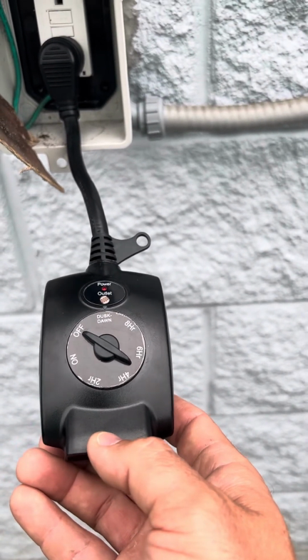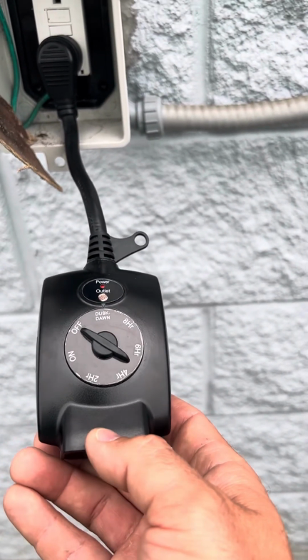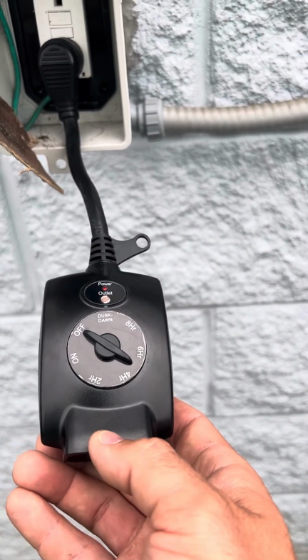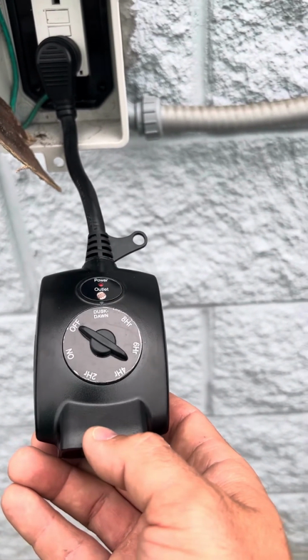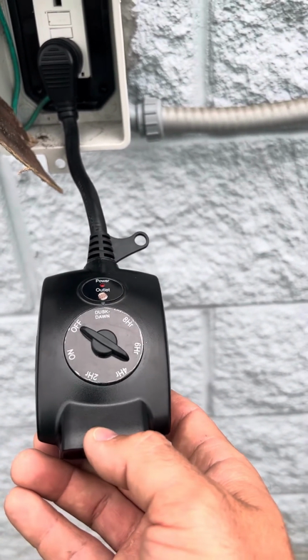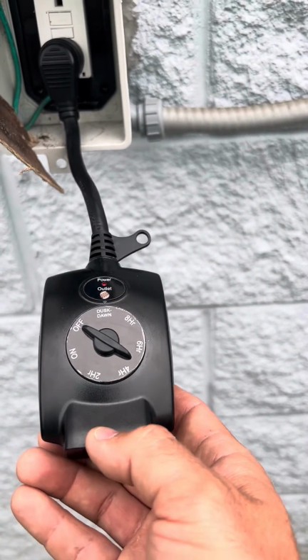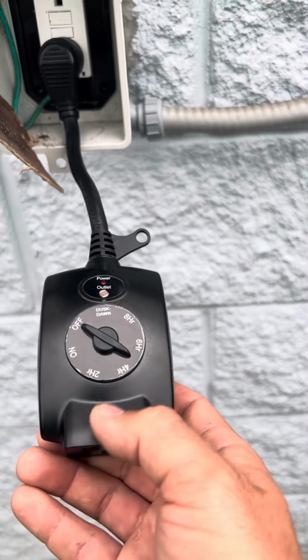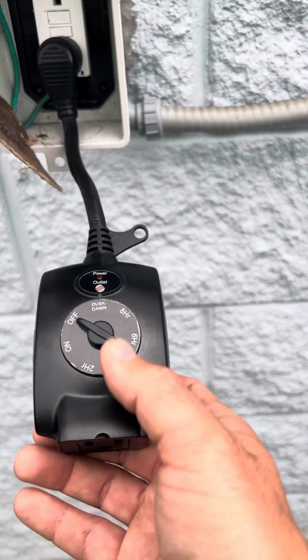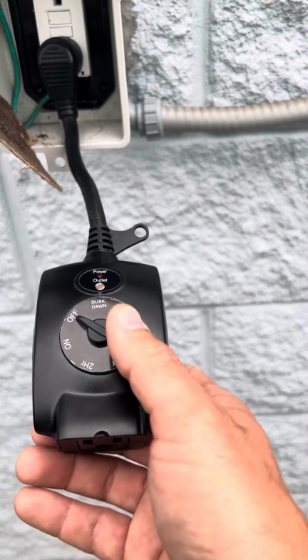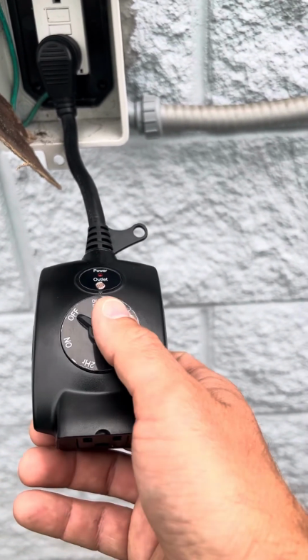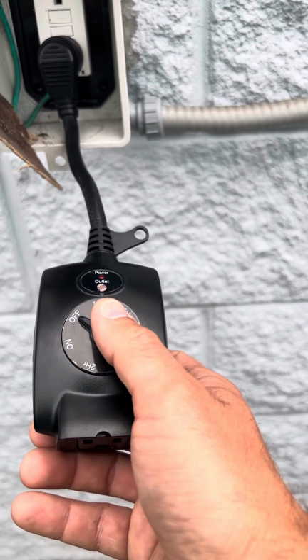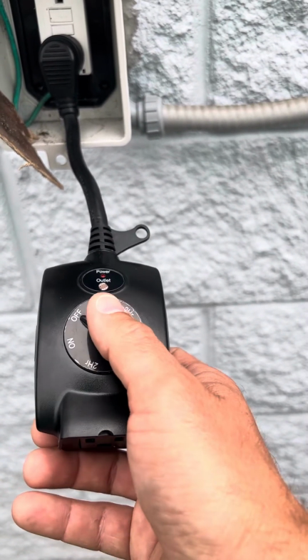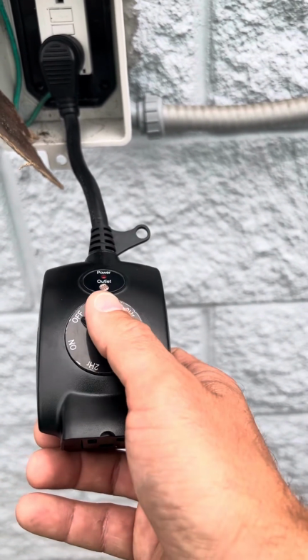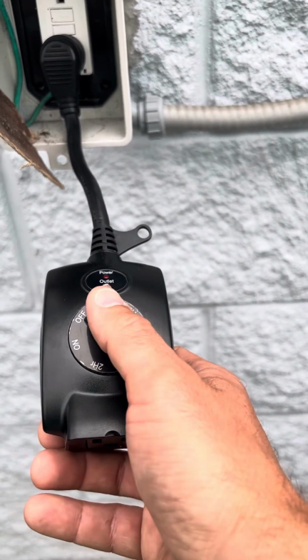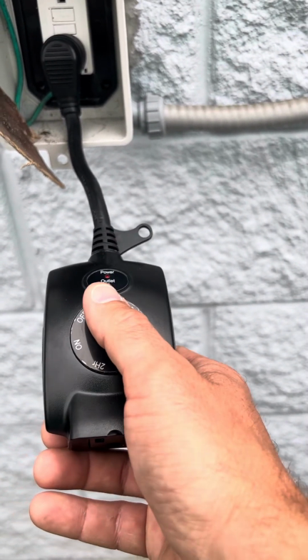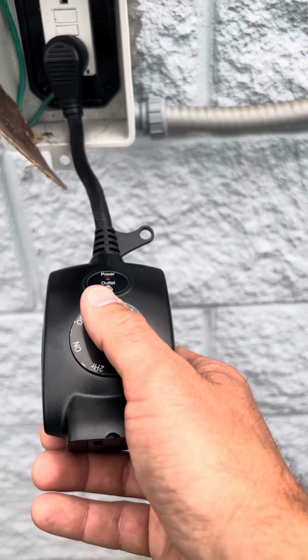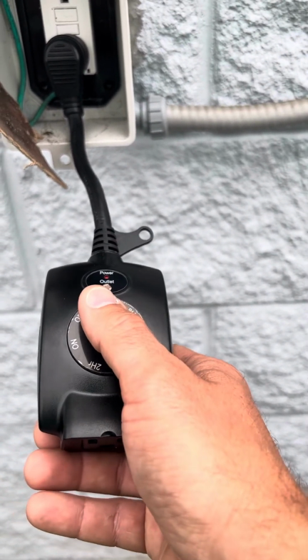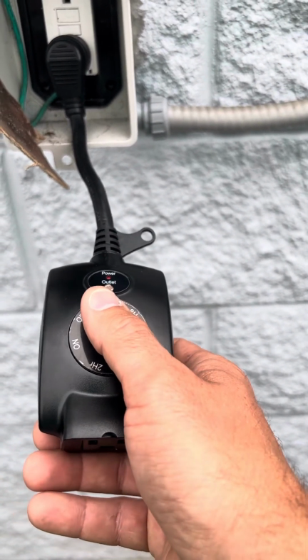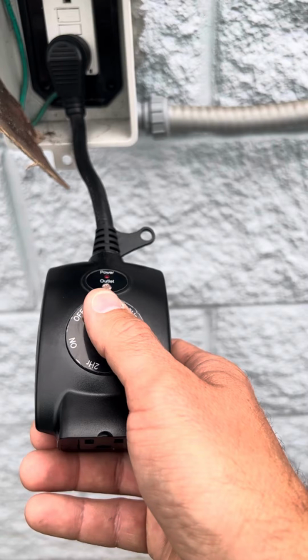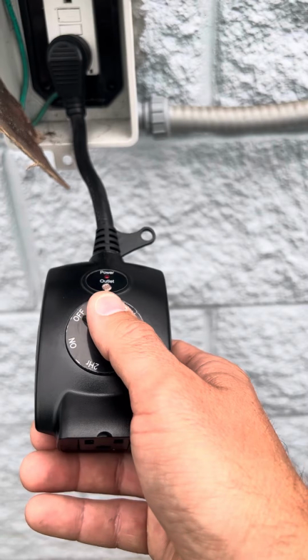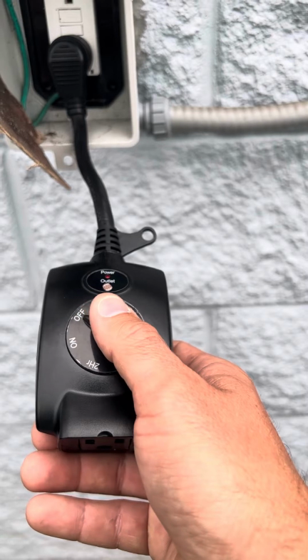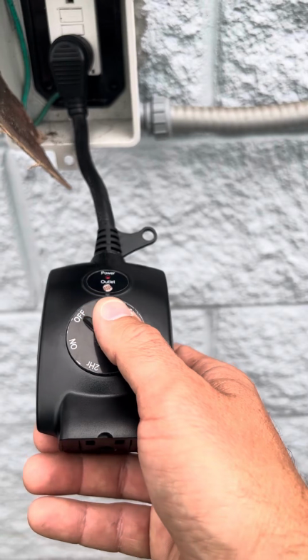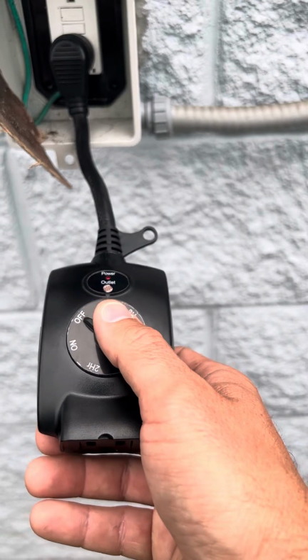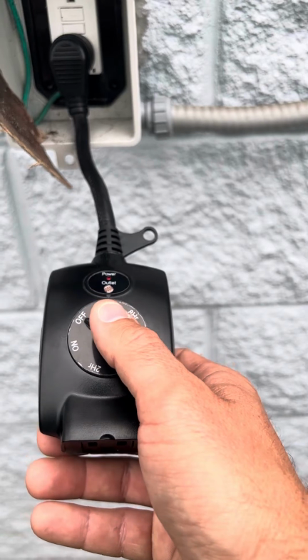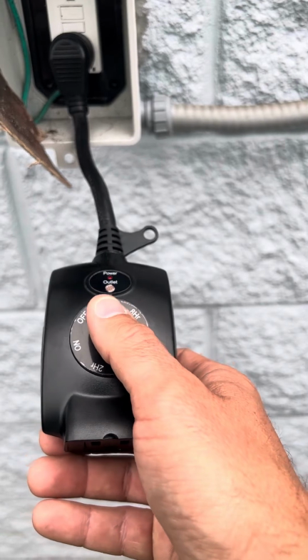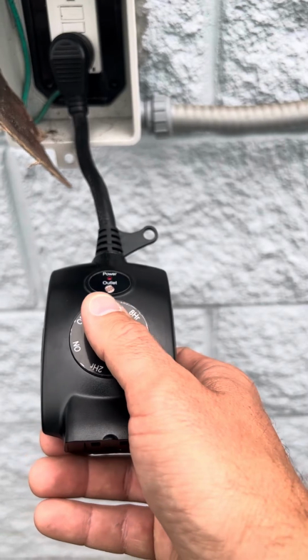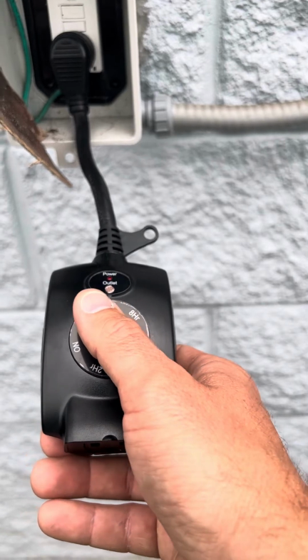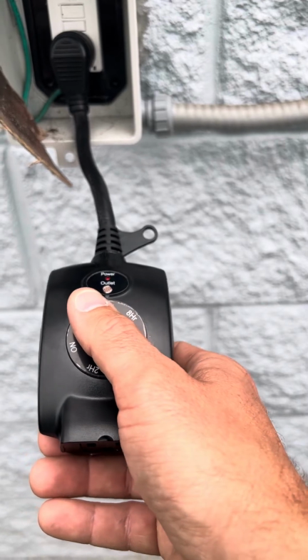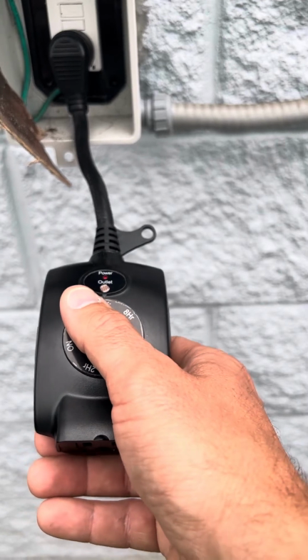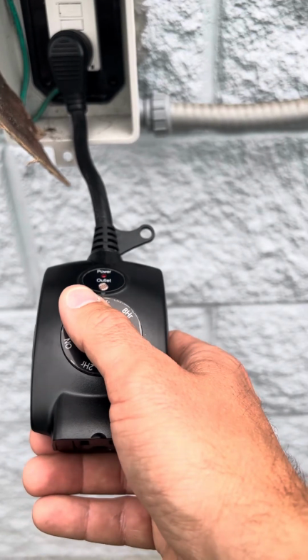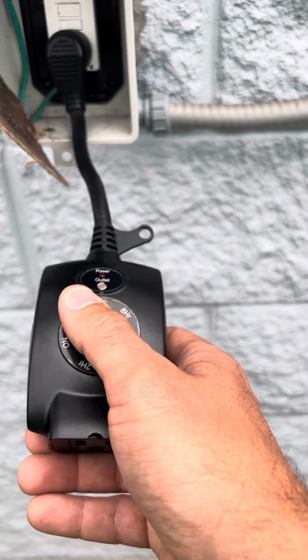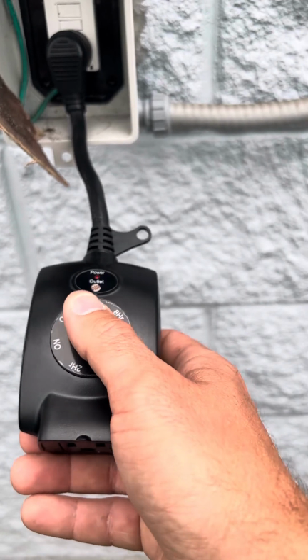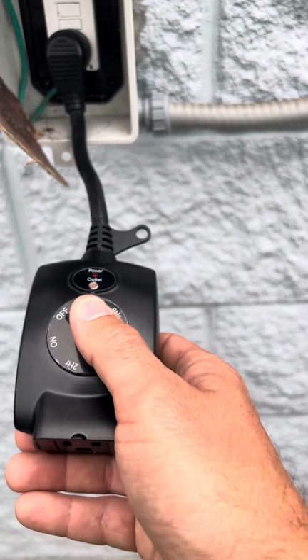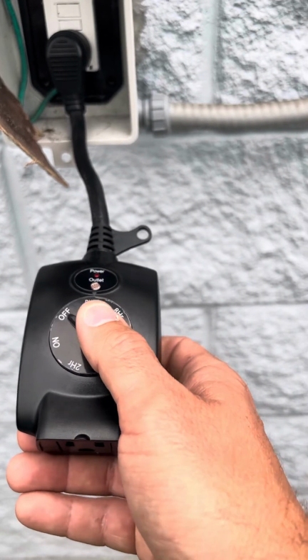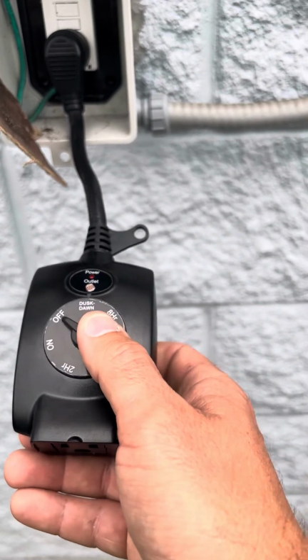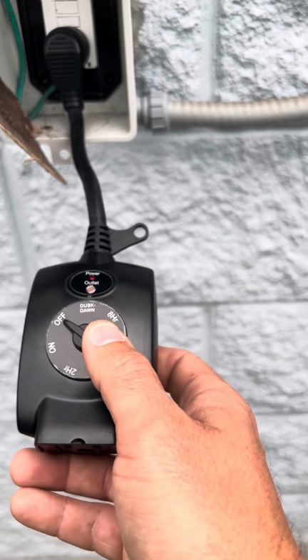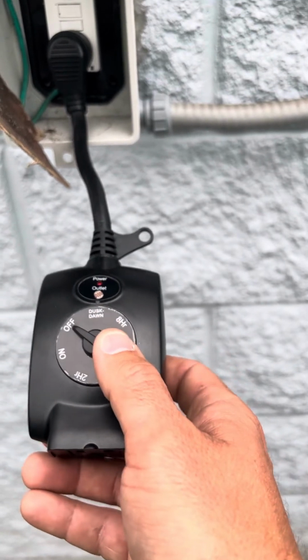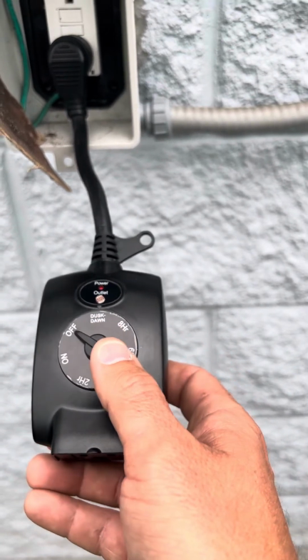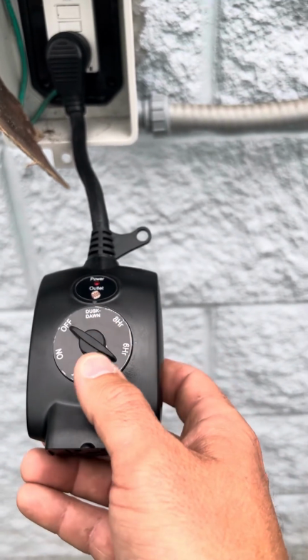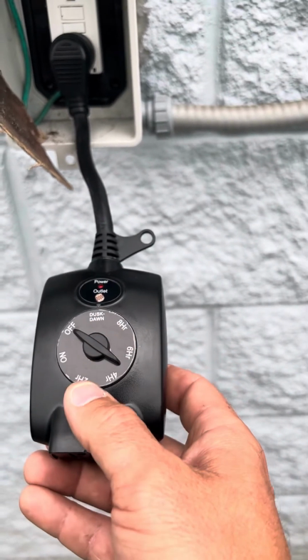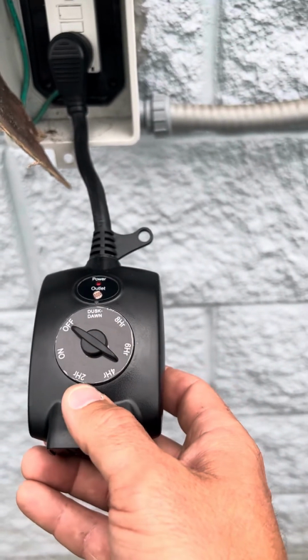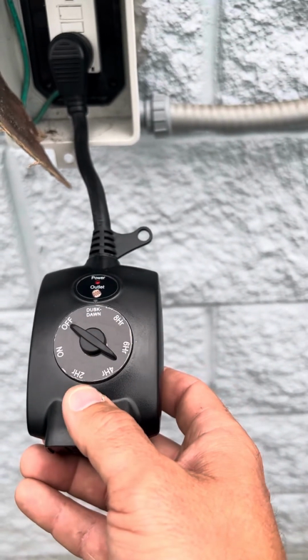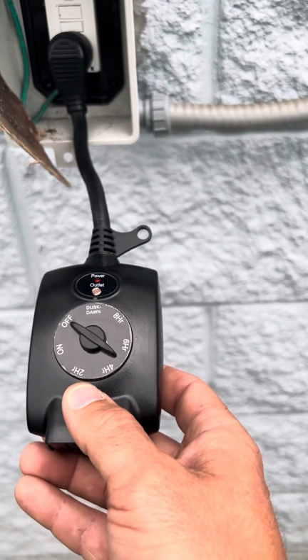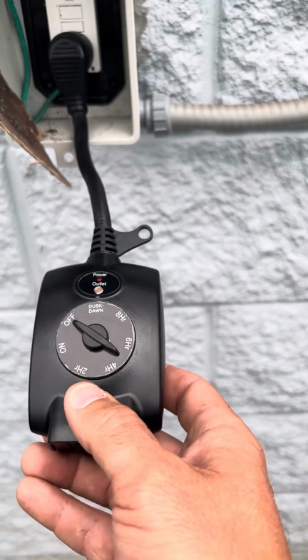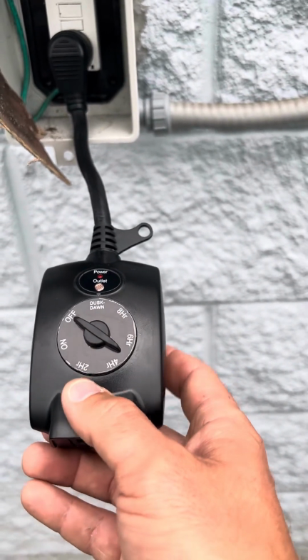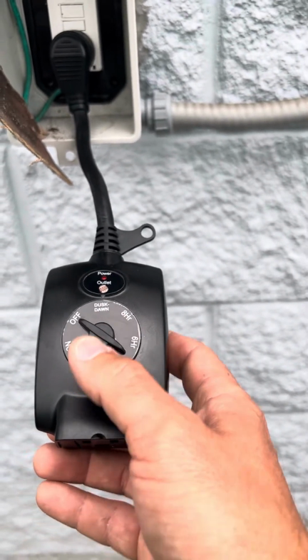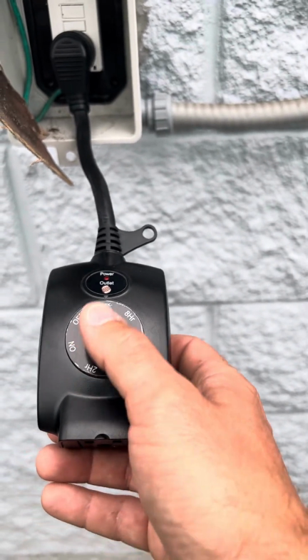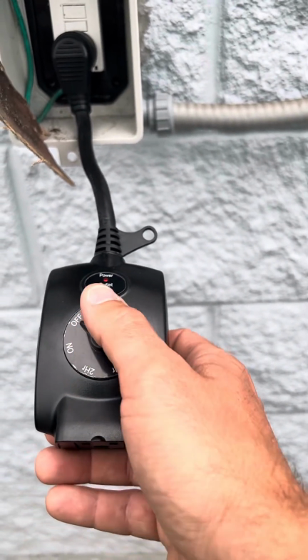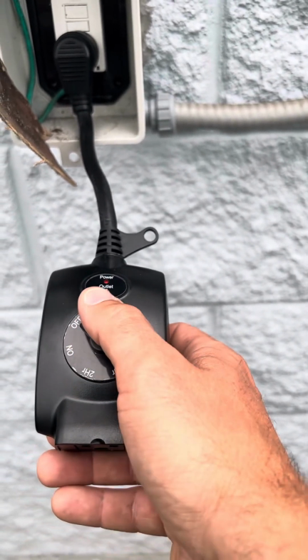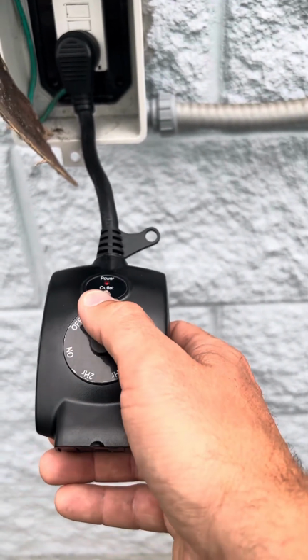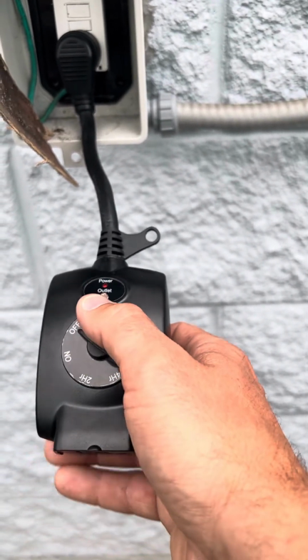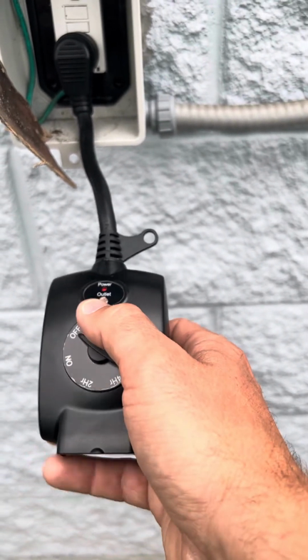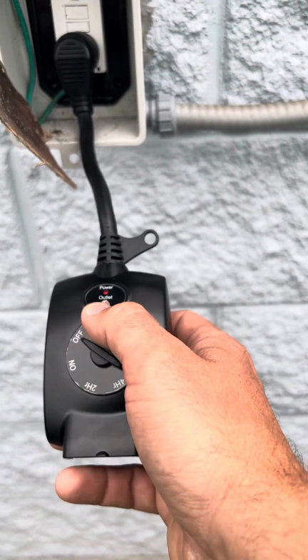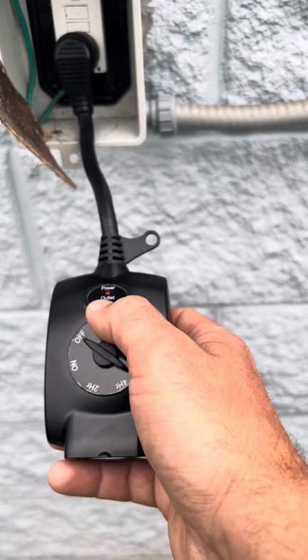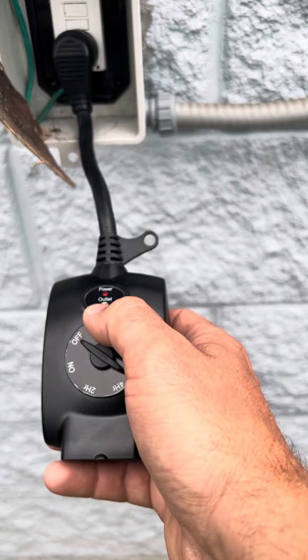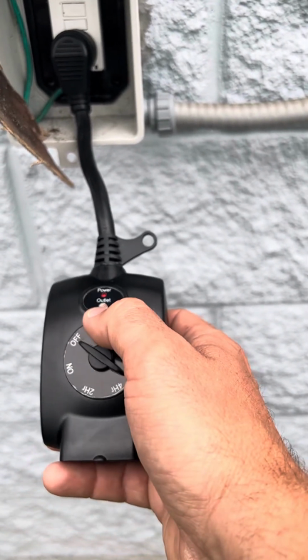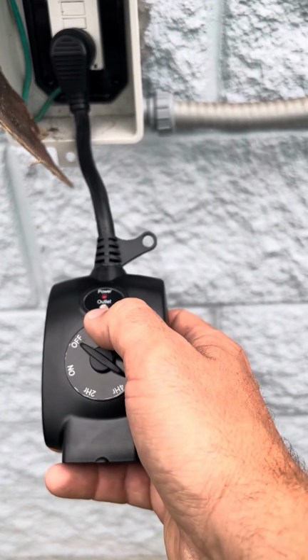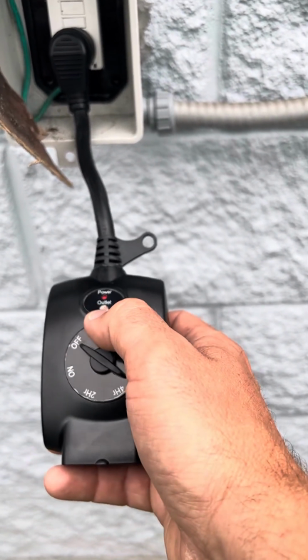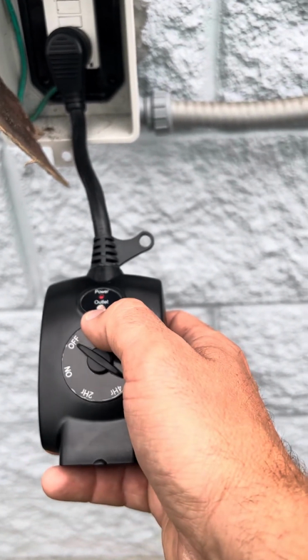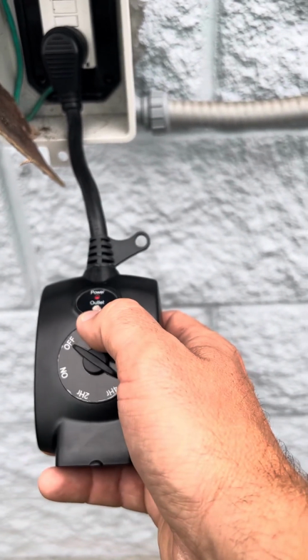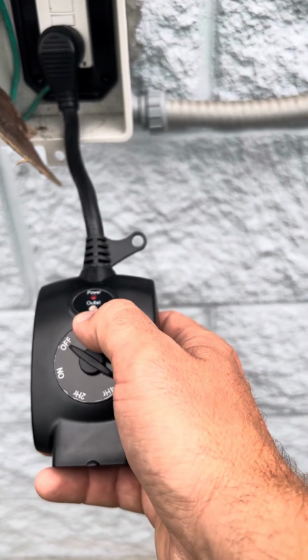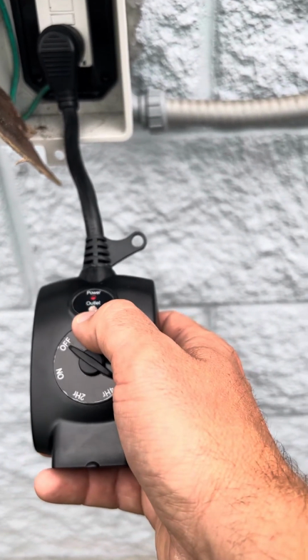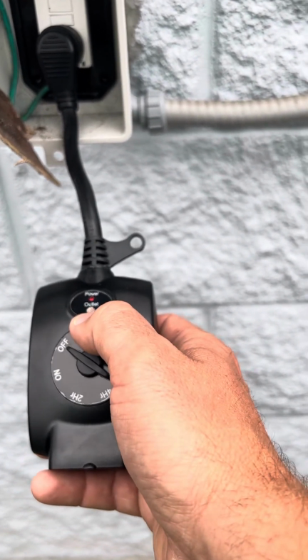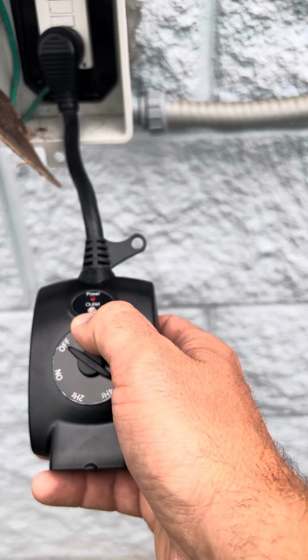Sometimes these don't work properly, and it's usually related to interference with the light sensor. Any other lights can trick the sensor into thinking that it's daylight out.